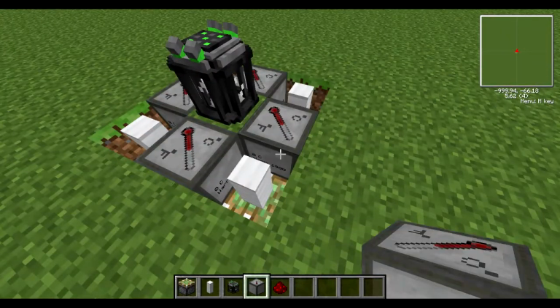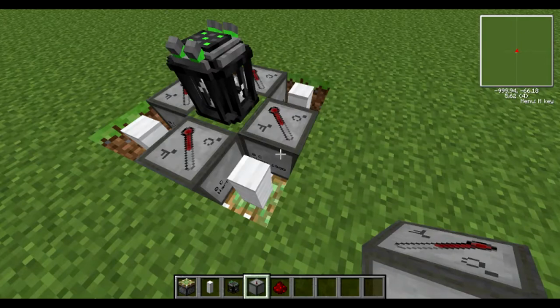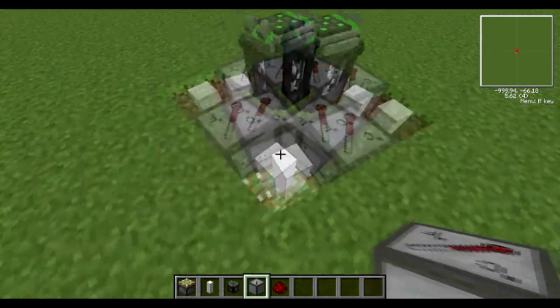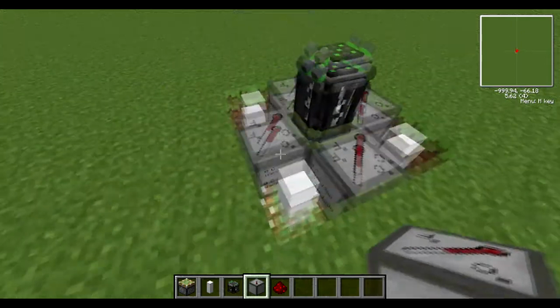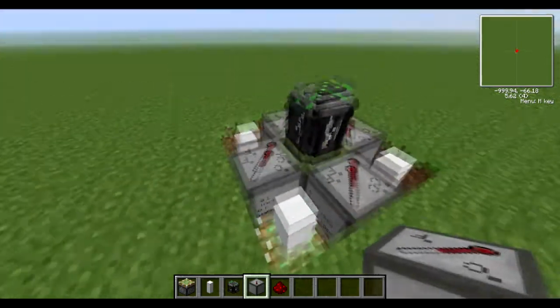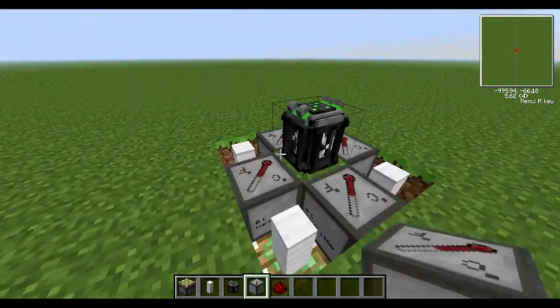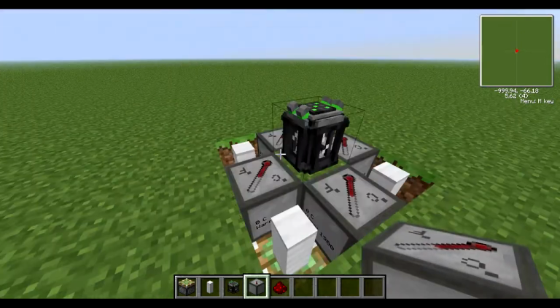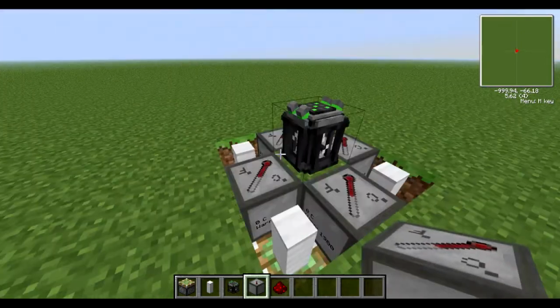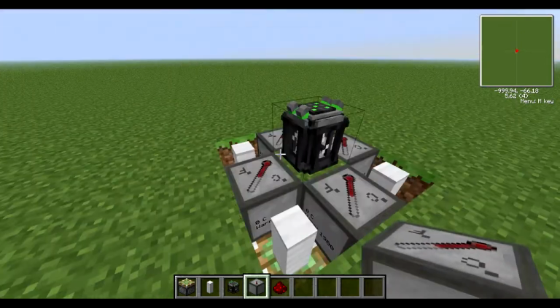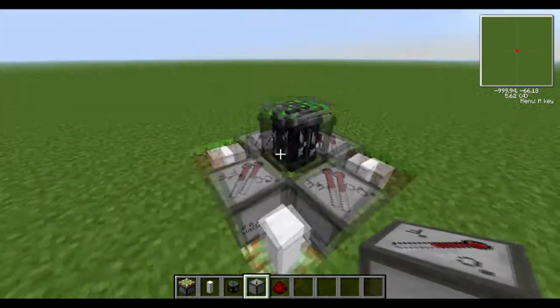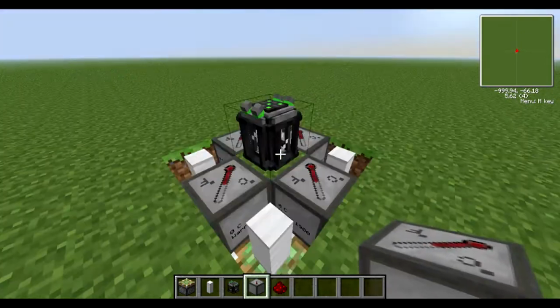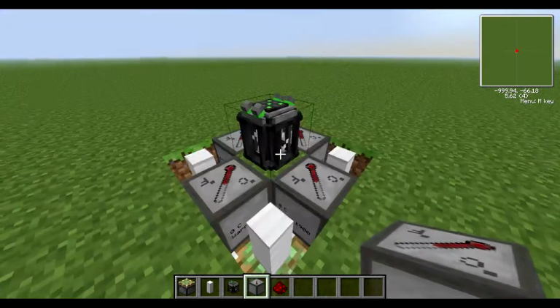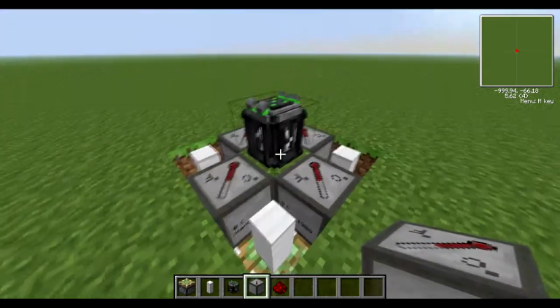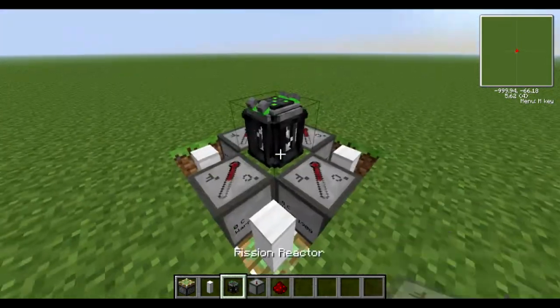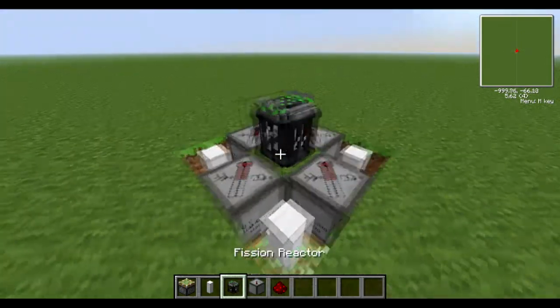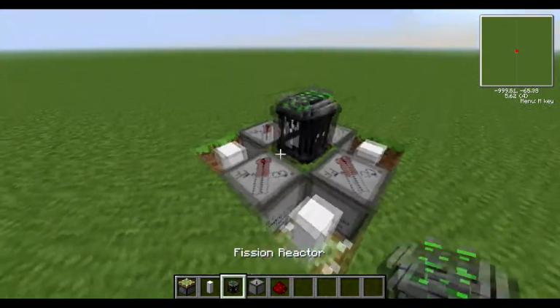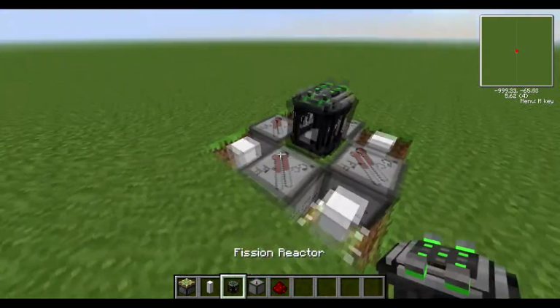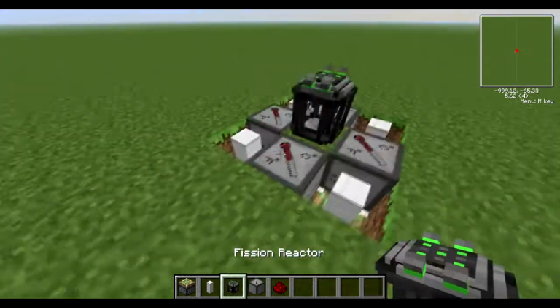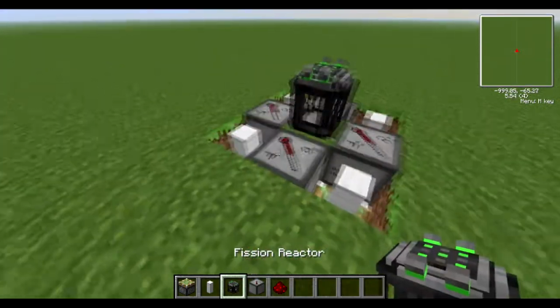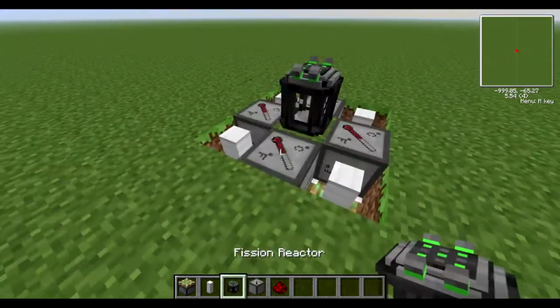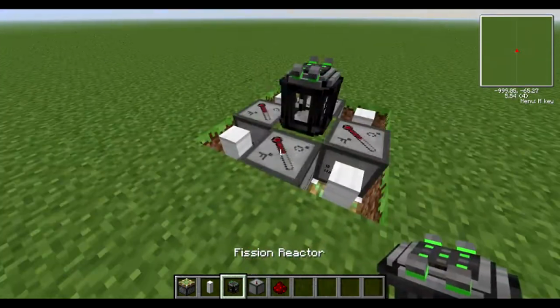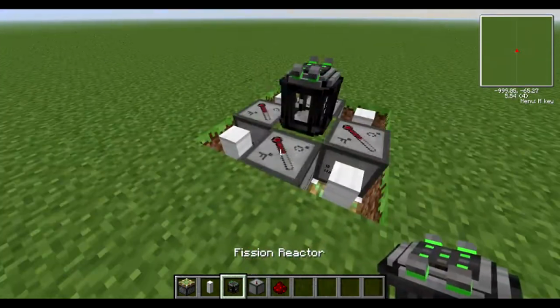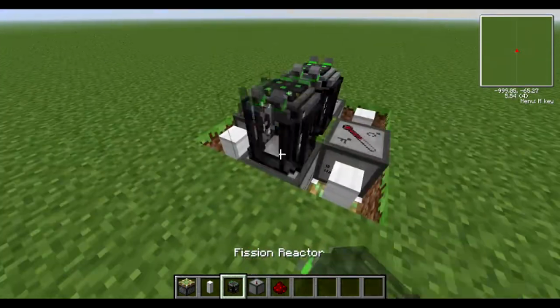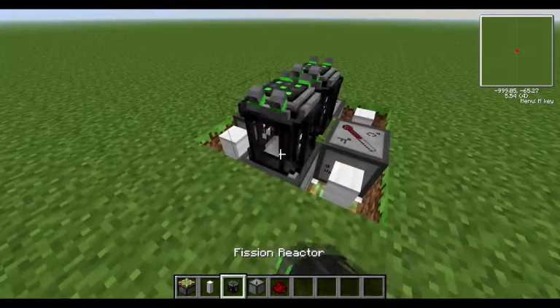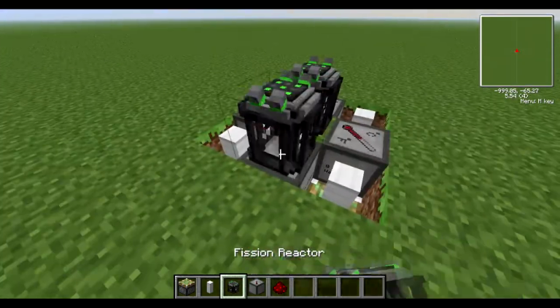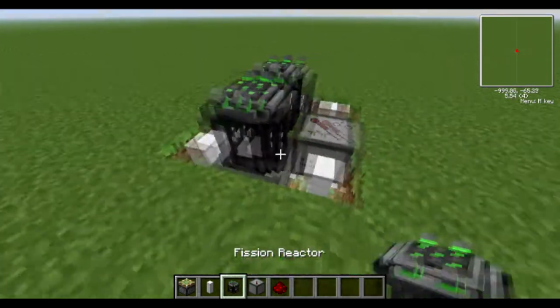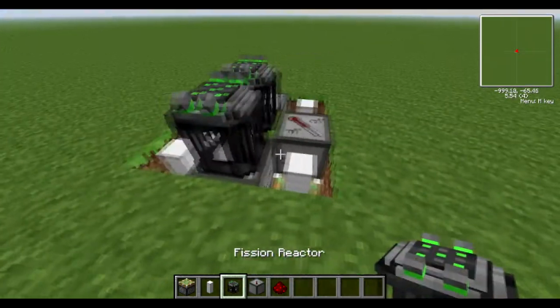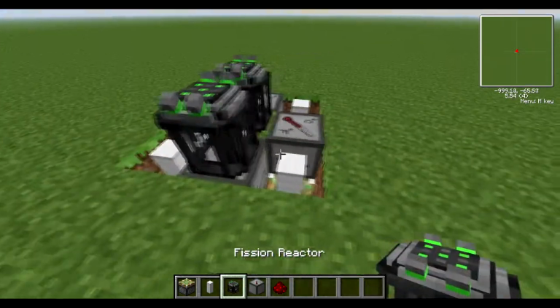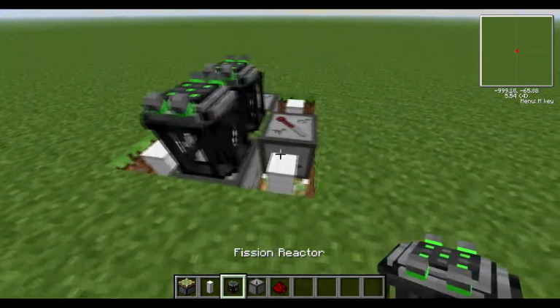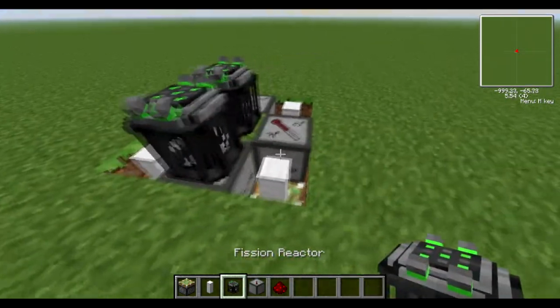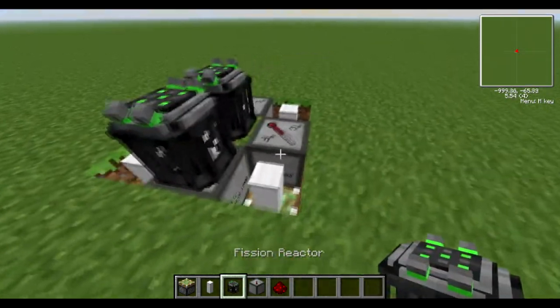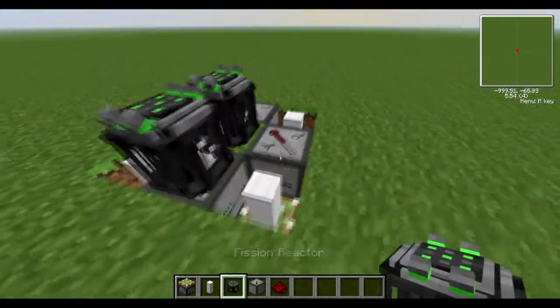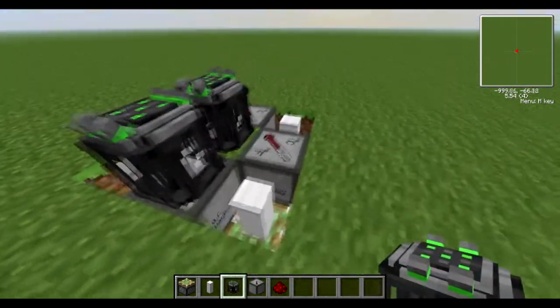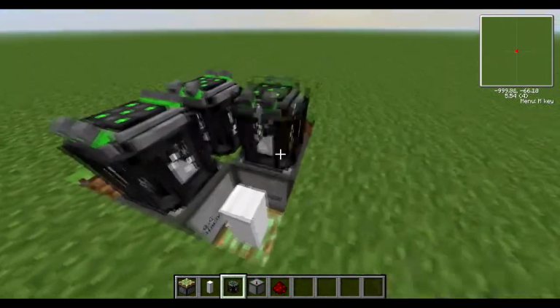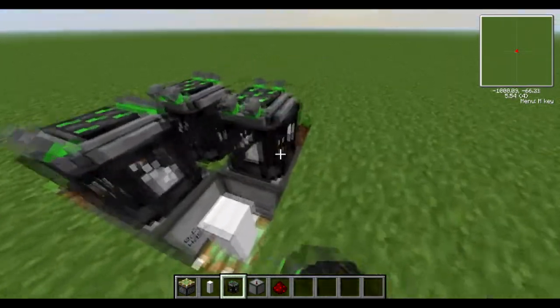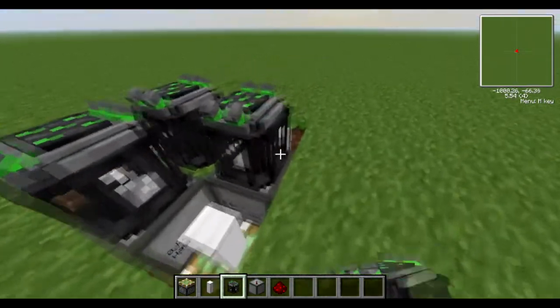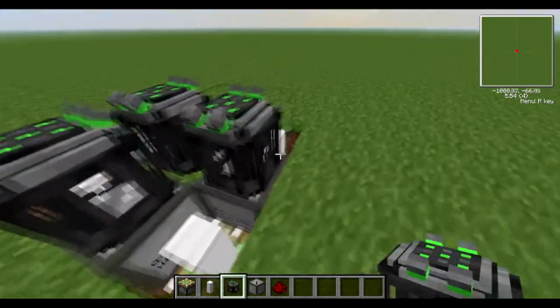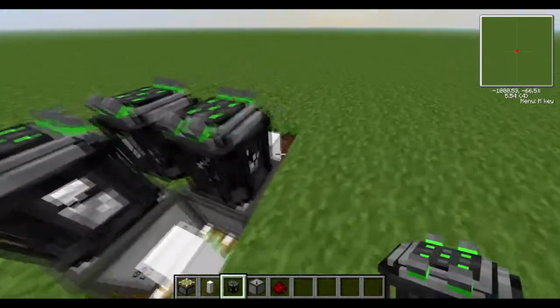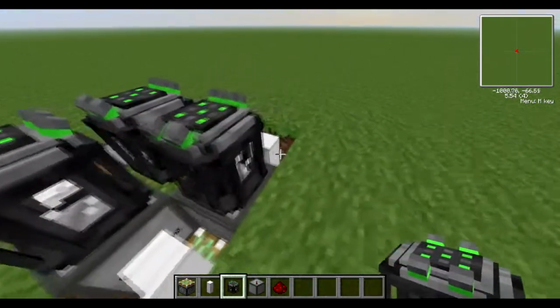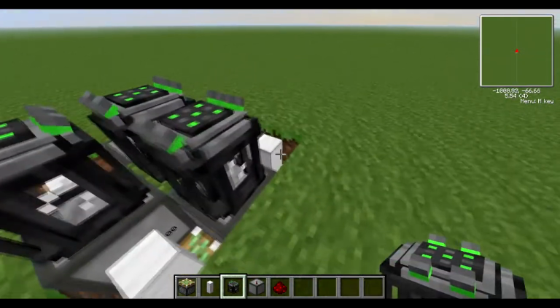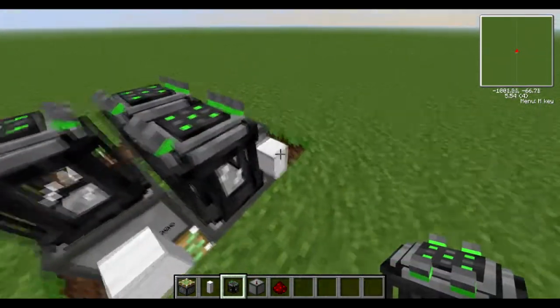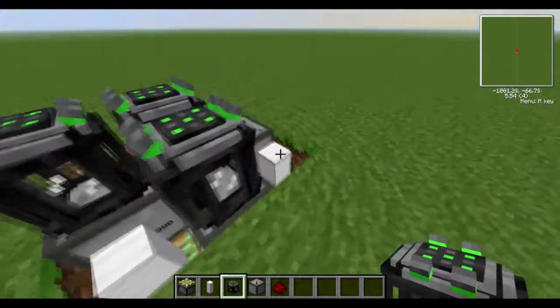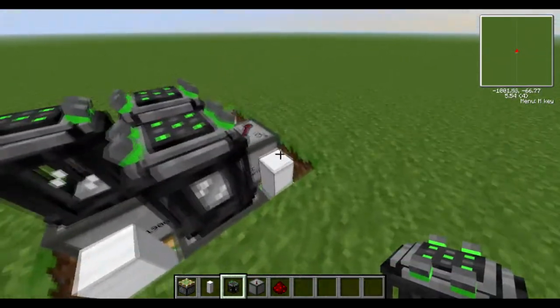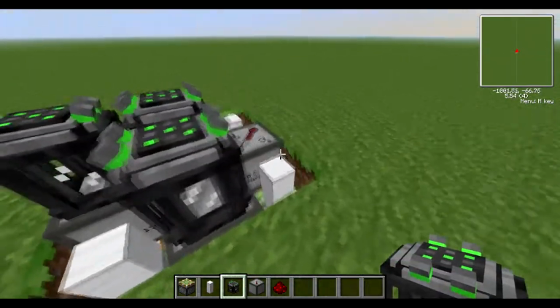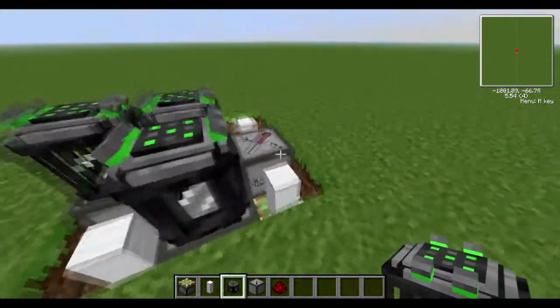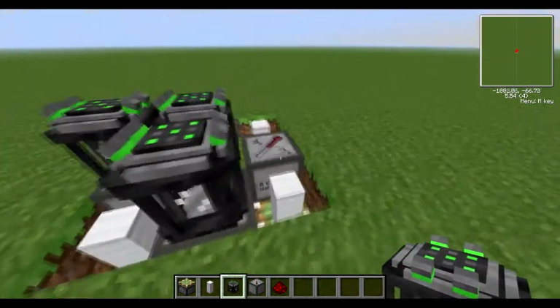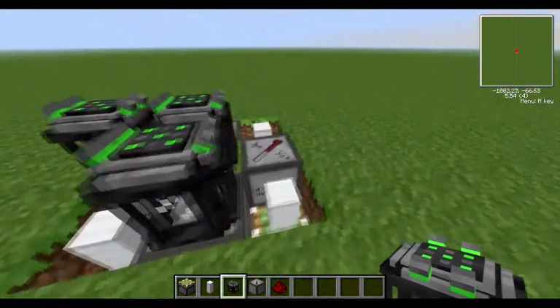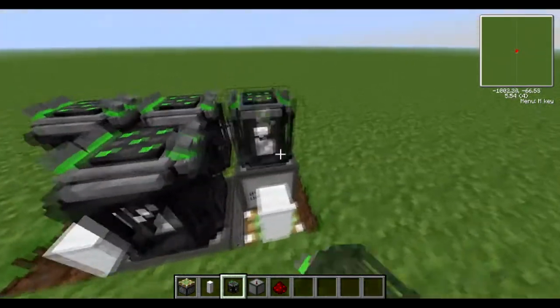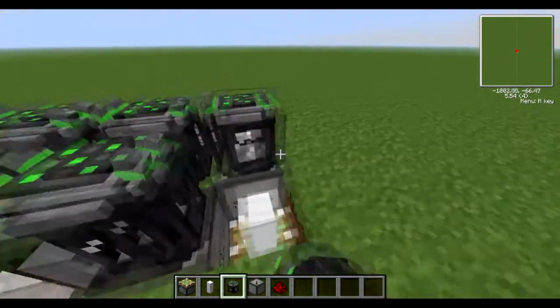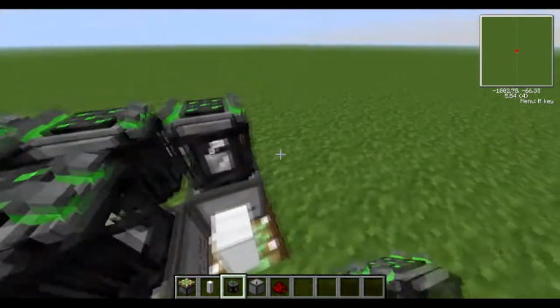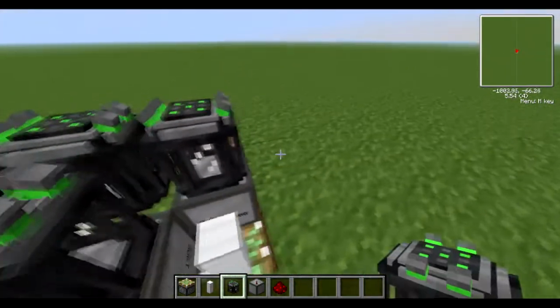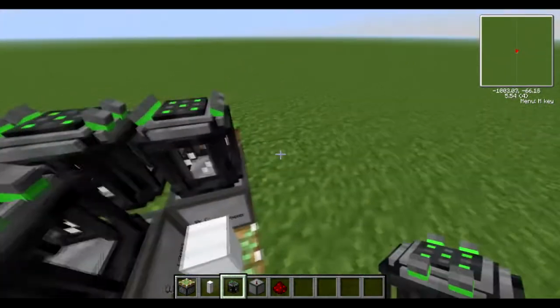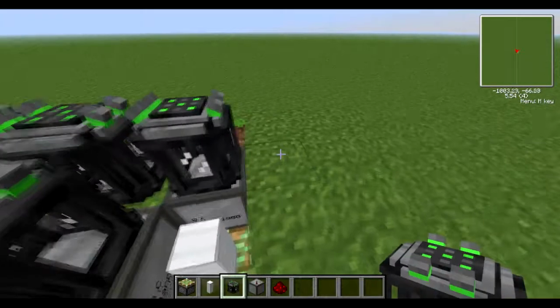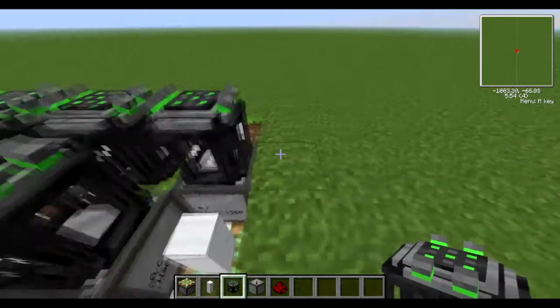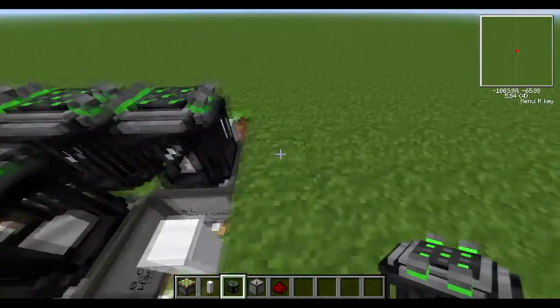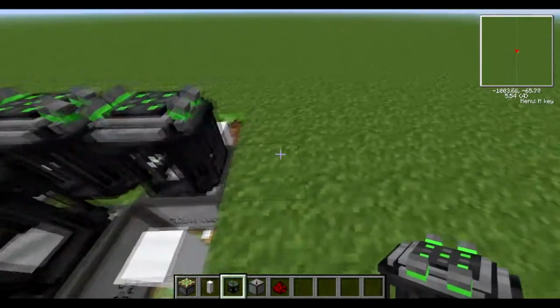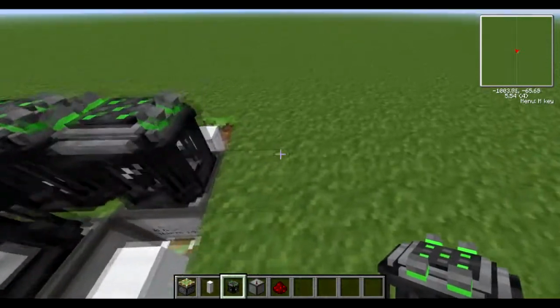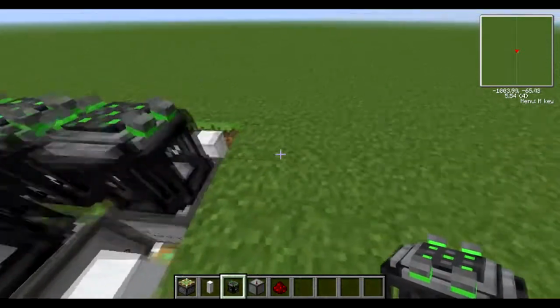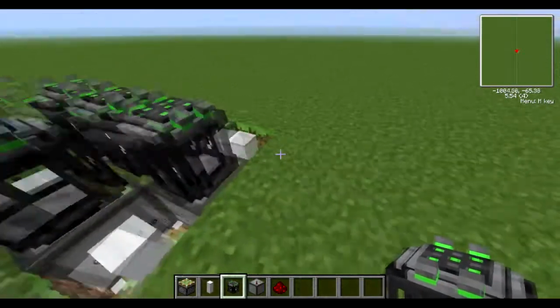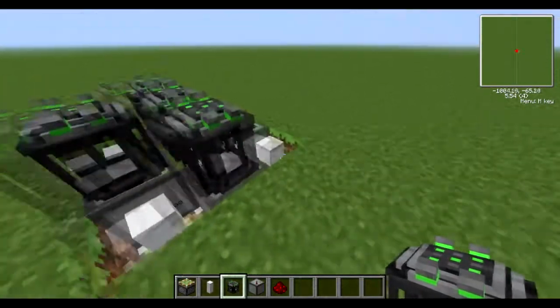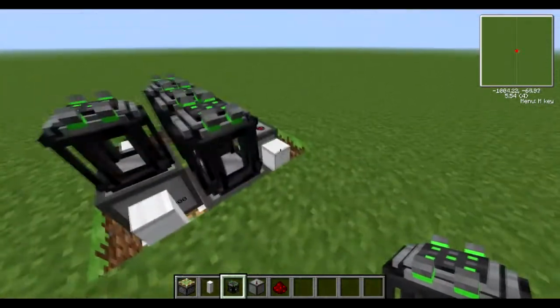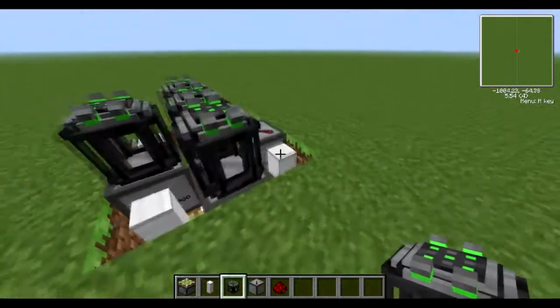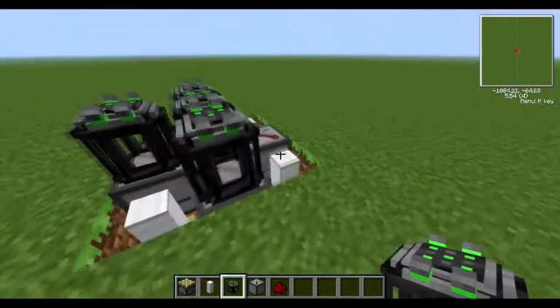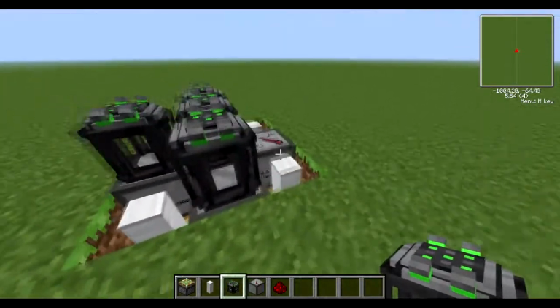Once that's done, go back to your fission reactors and shift right-click to place each one down on top of your thermometer, like so.